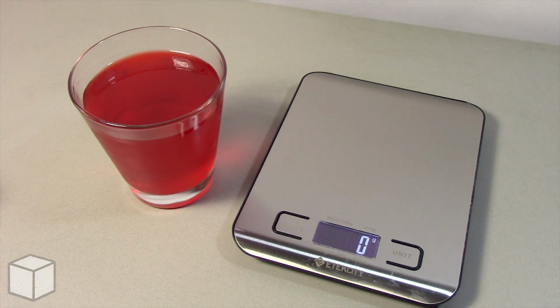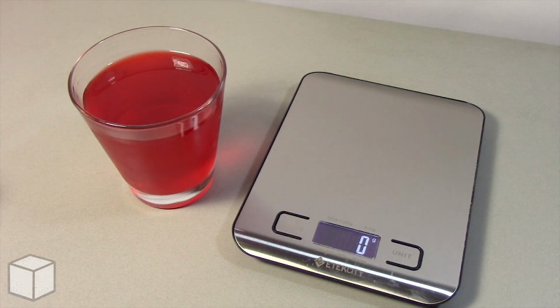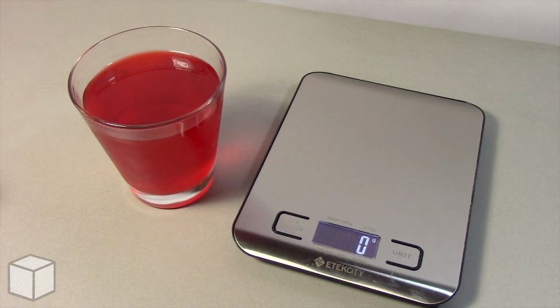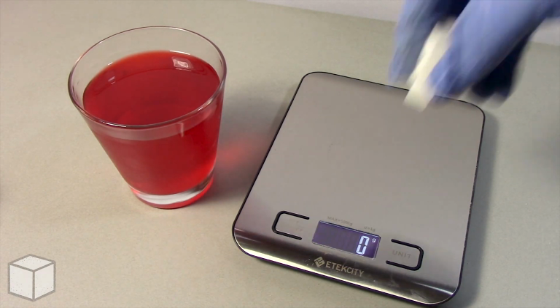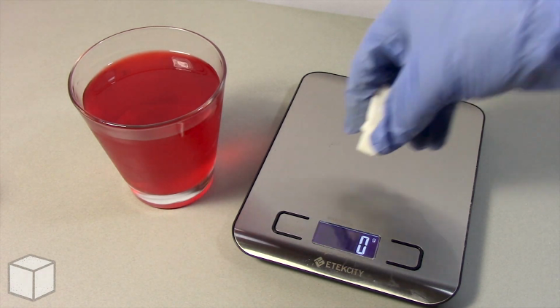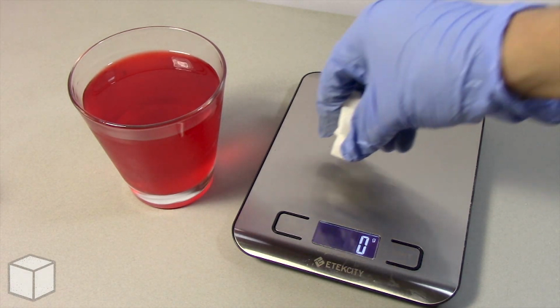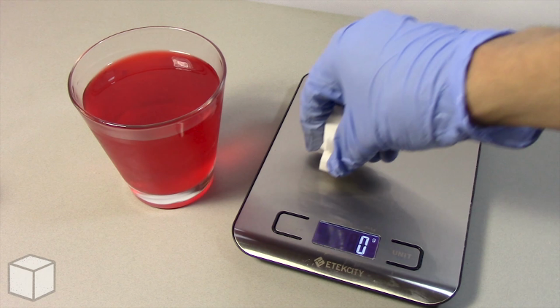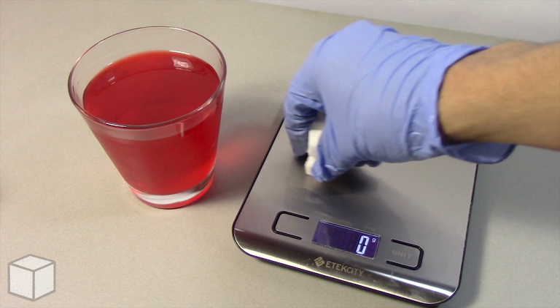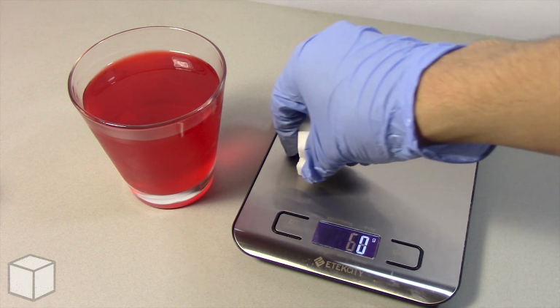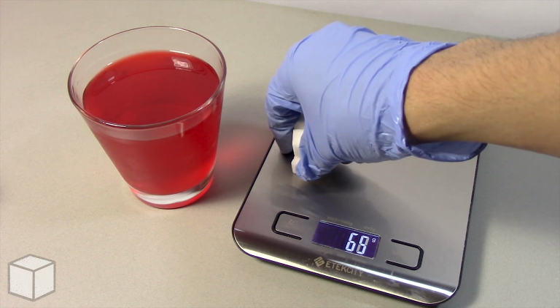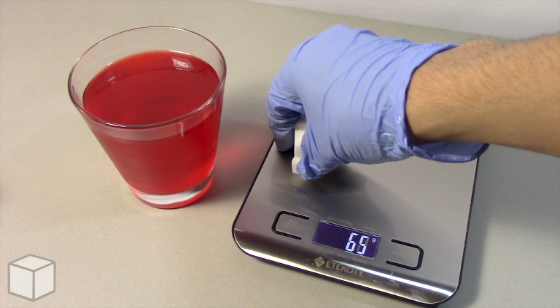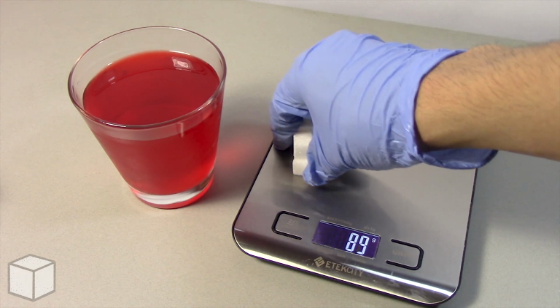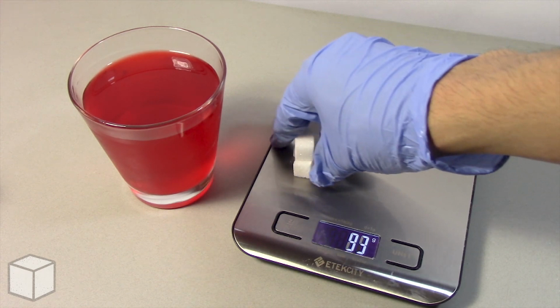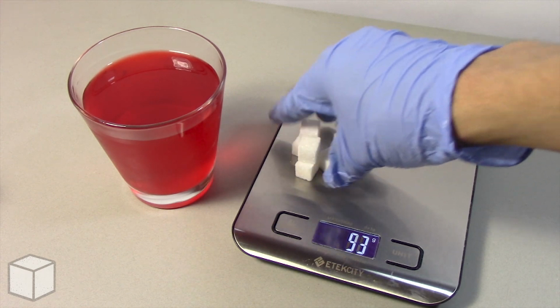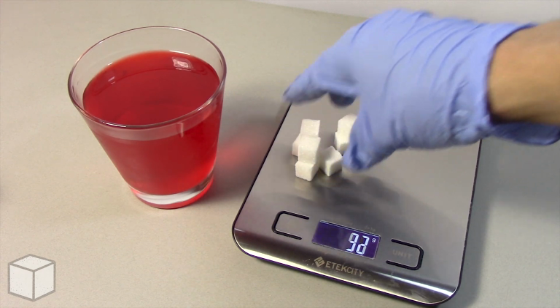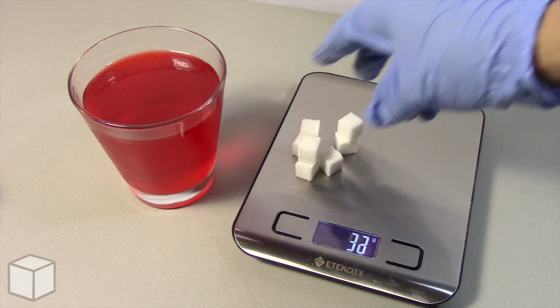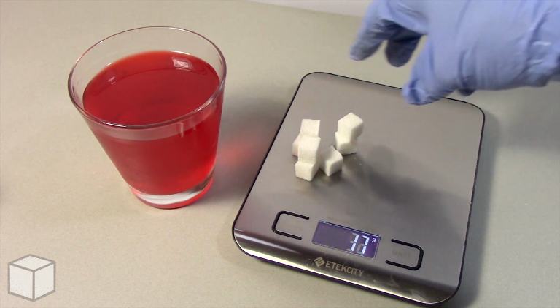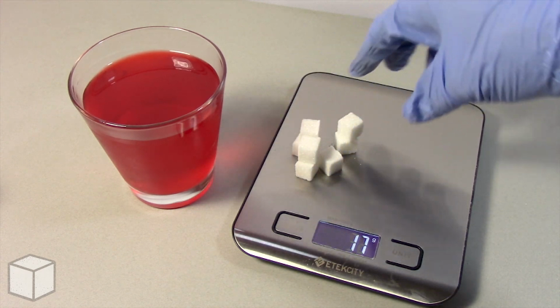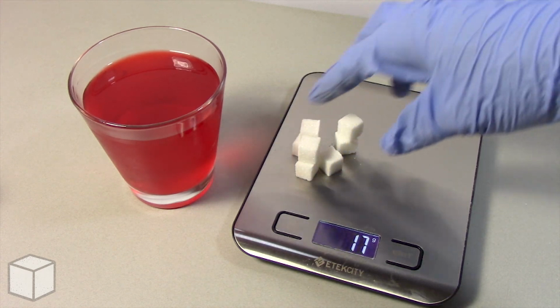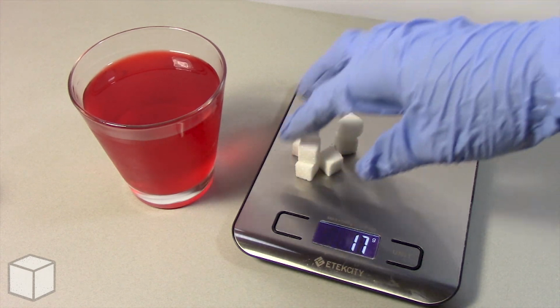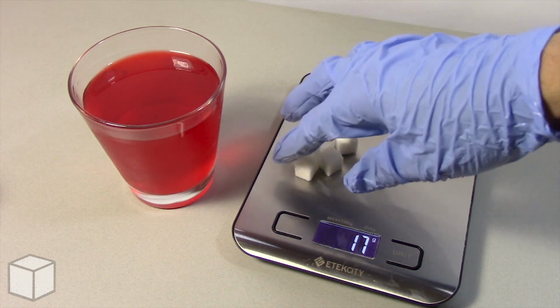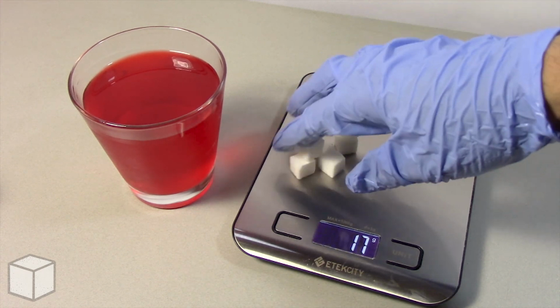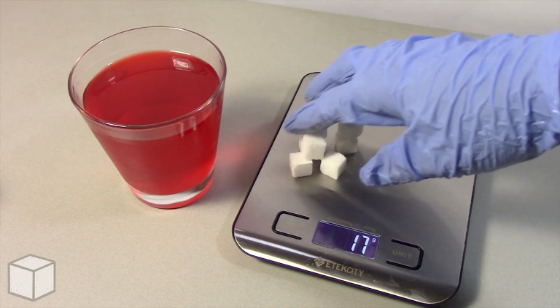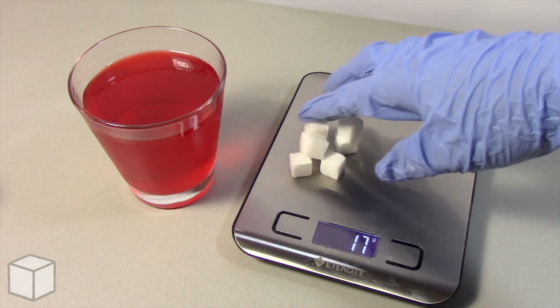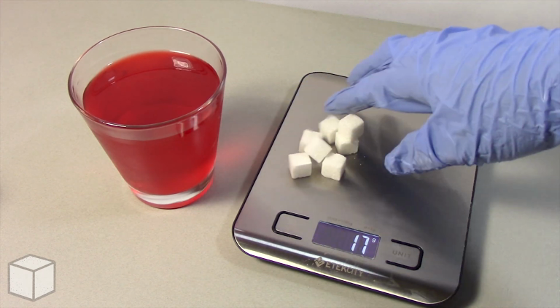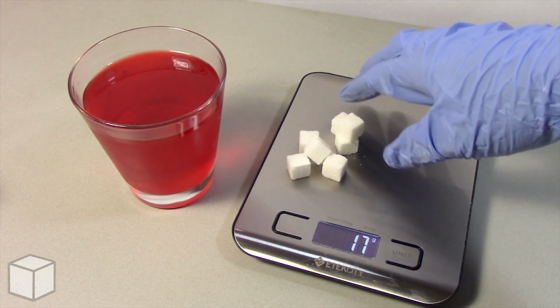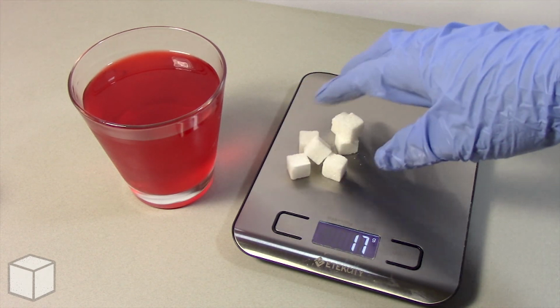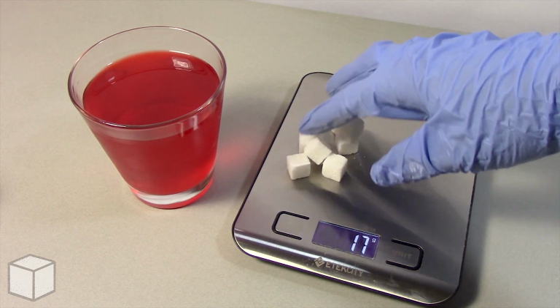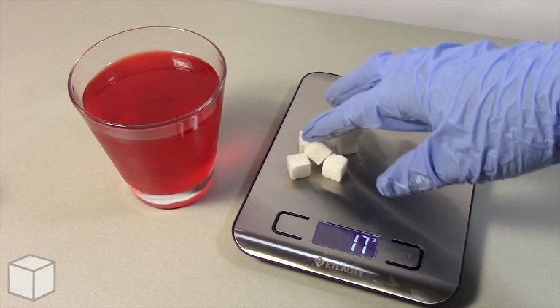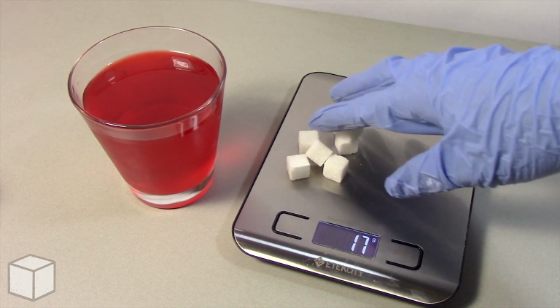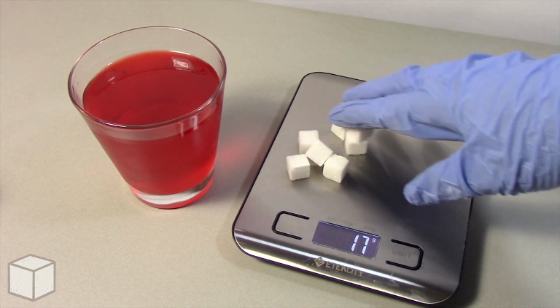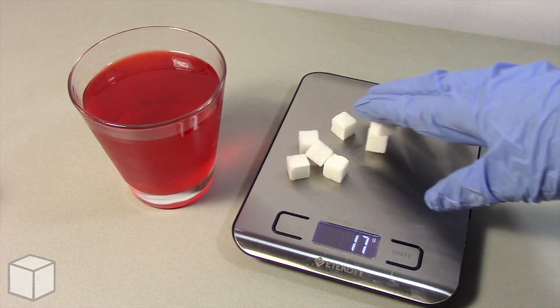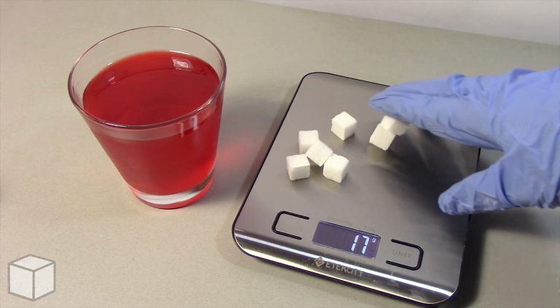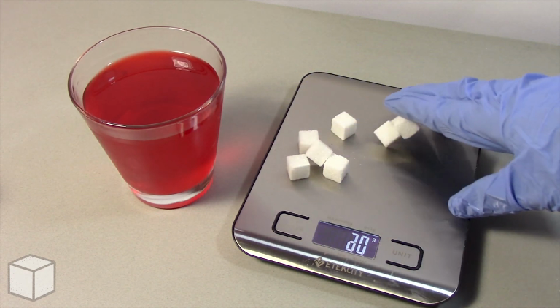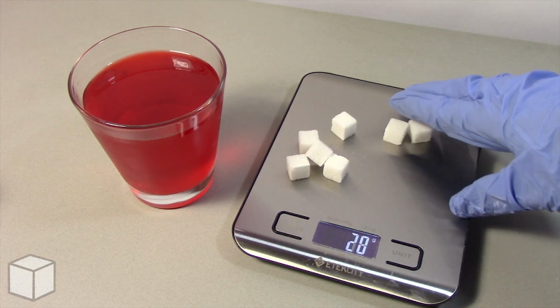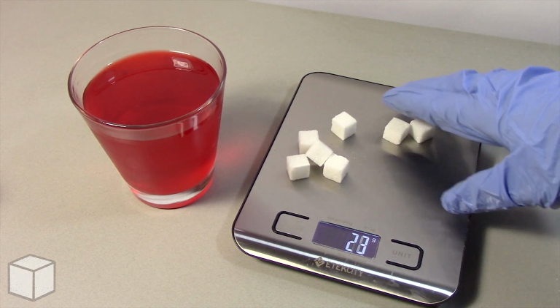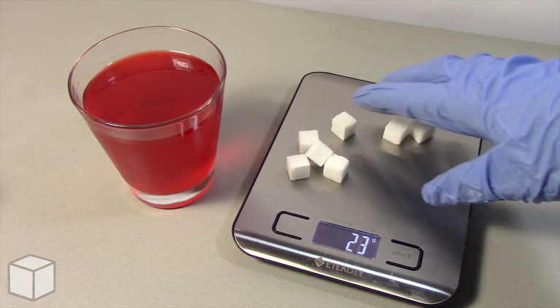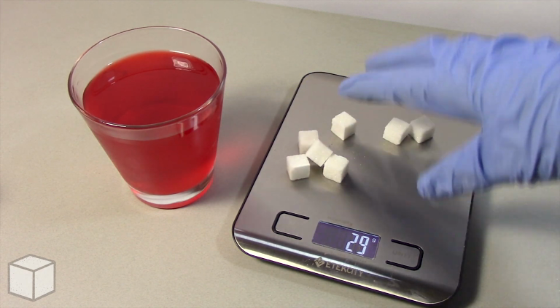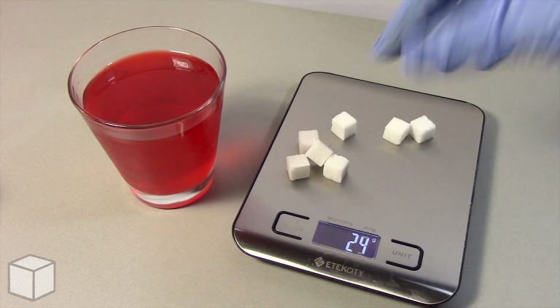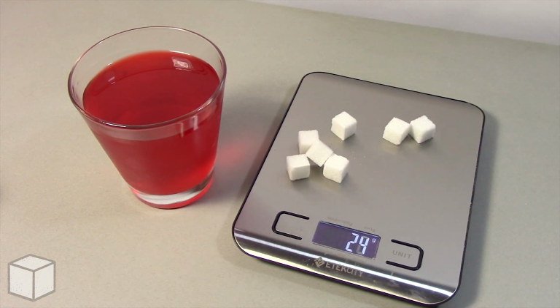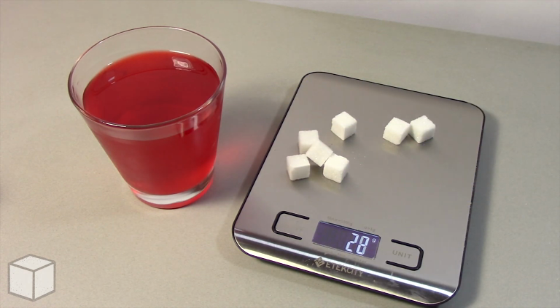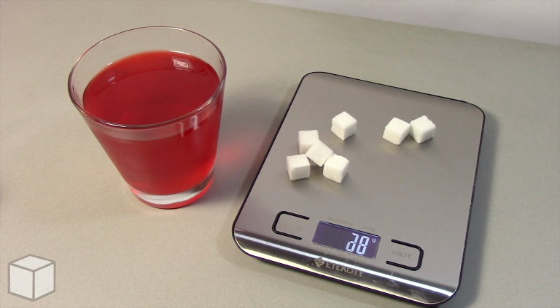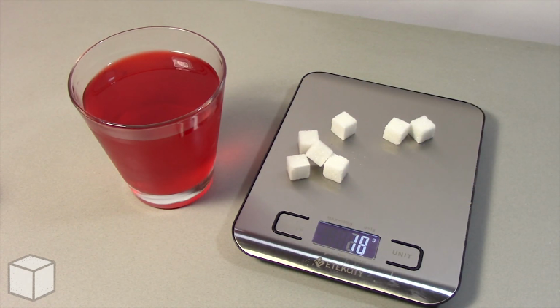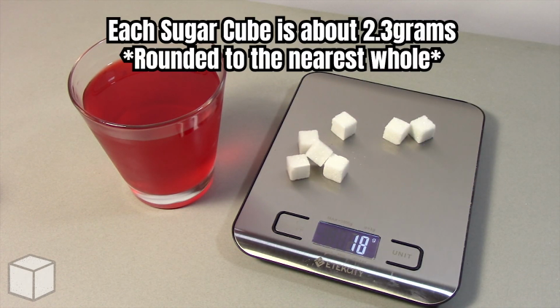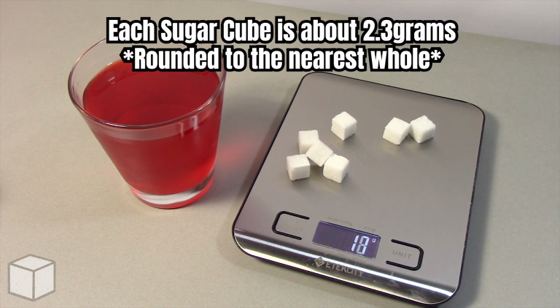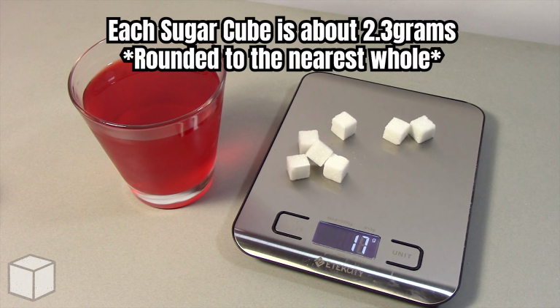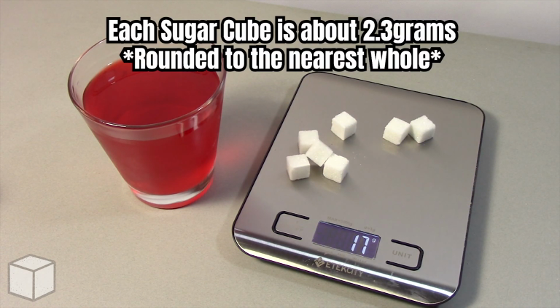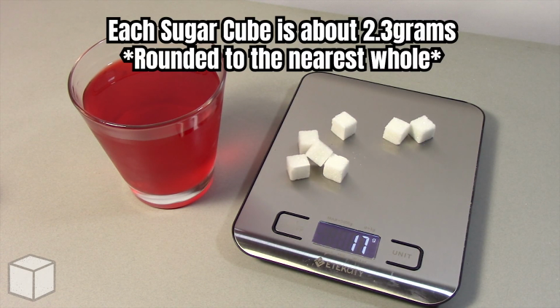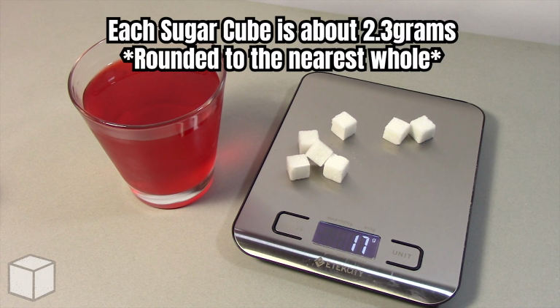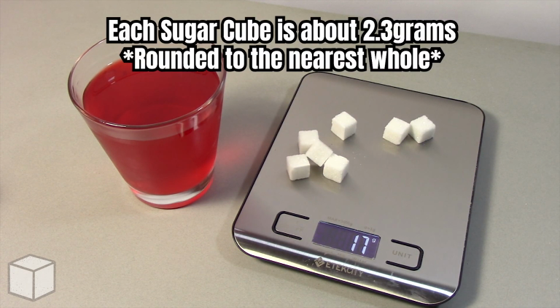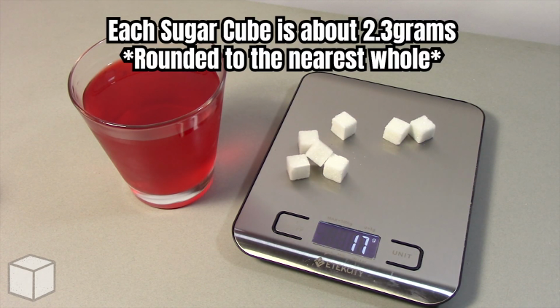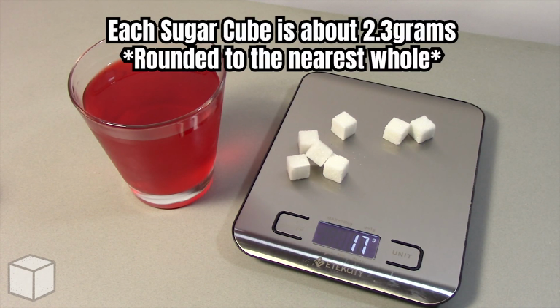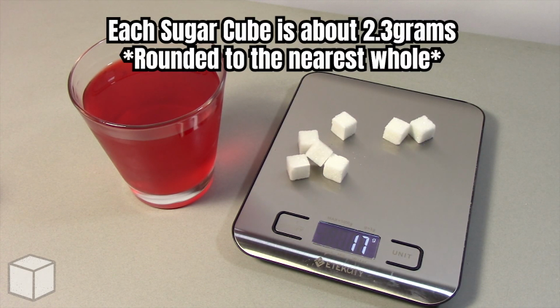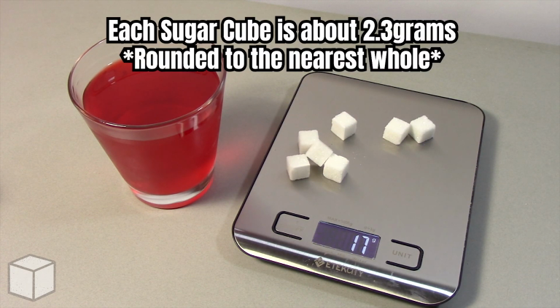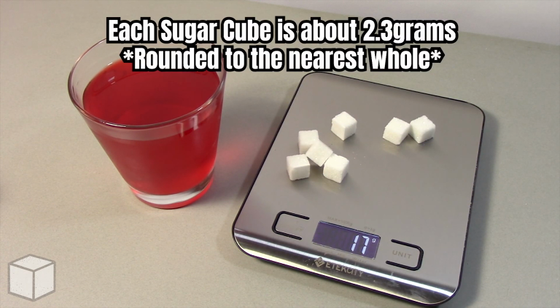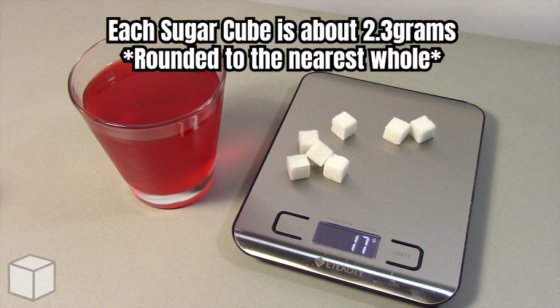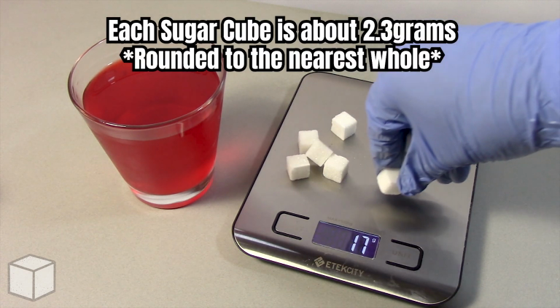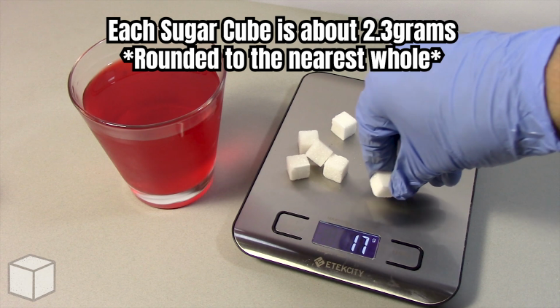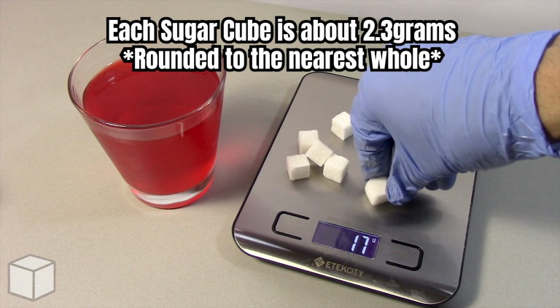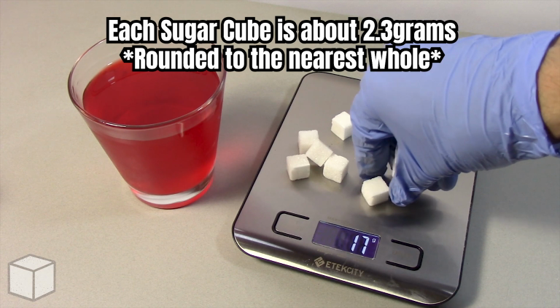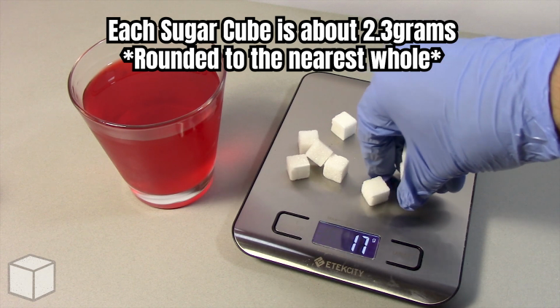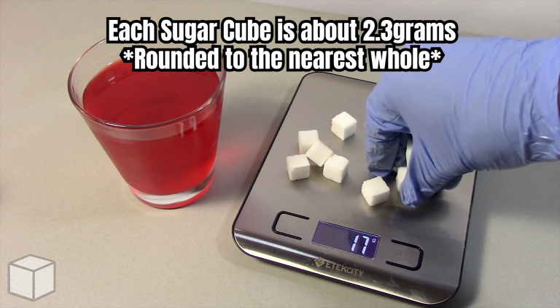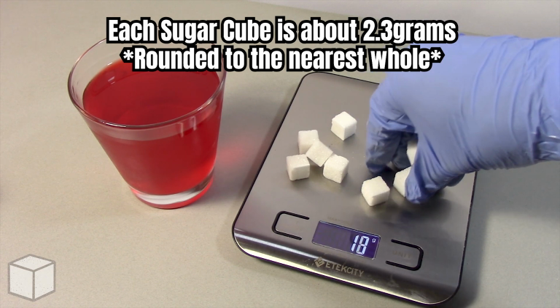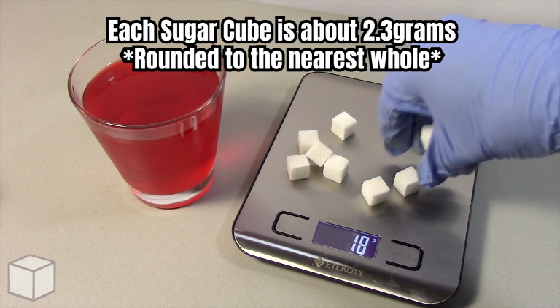And now I'll show you the equivalents of this using sugar cubes. Each cube is about 2.3 grams.